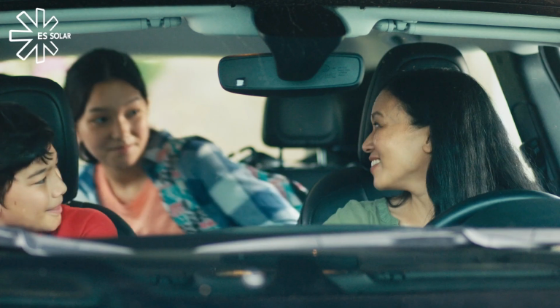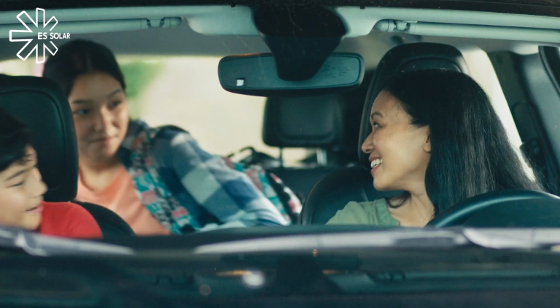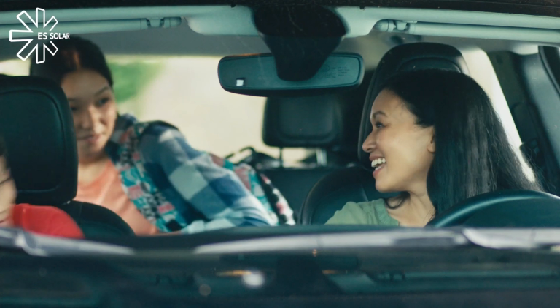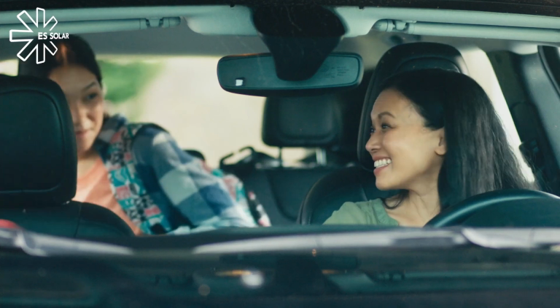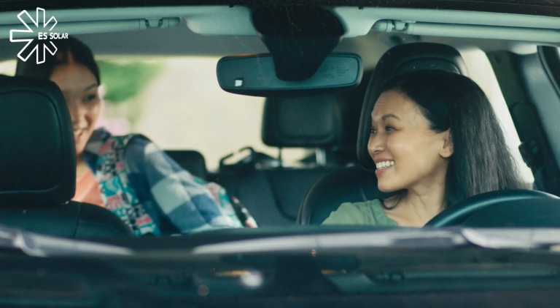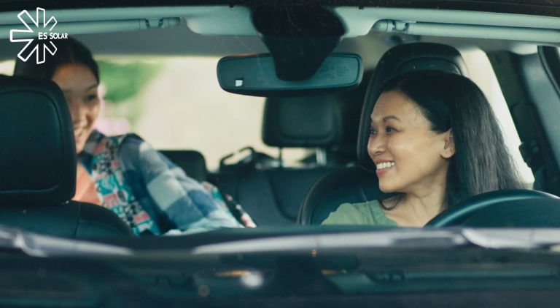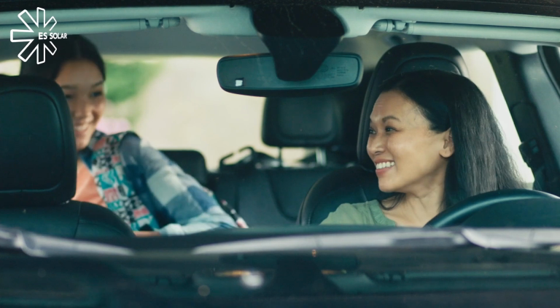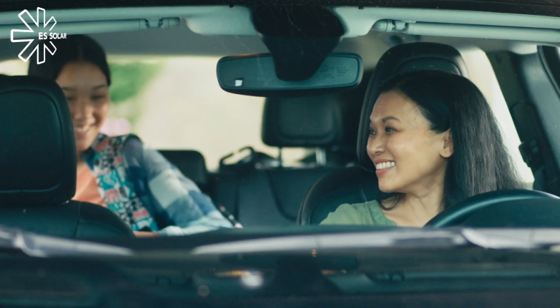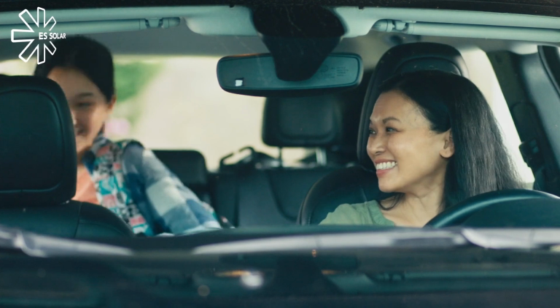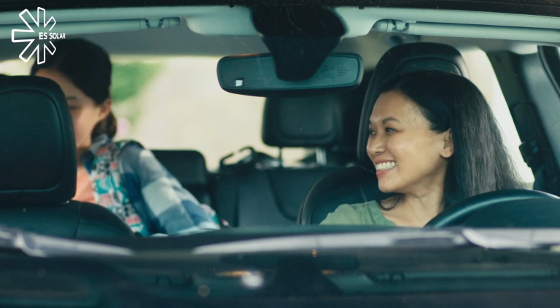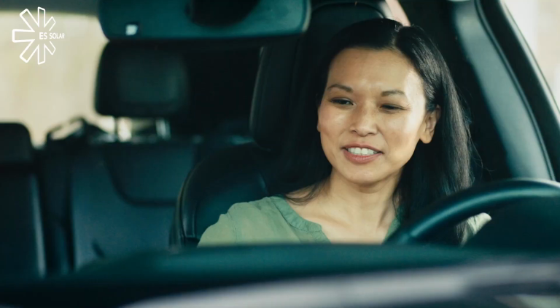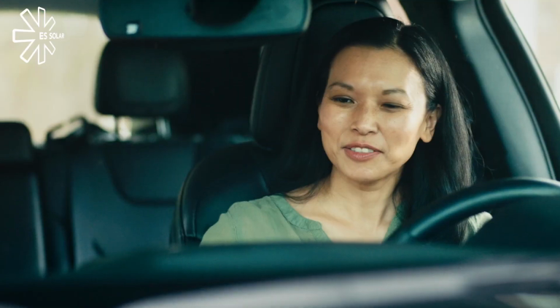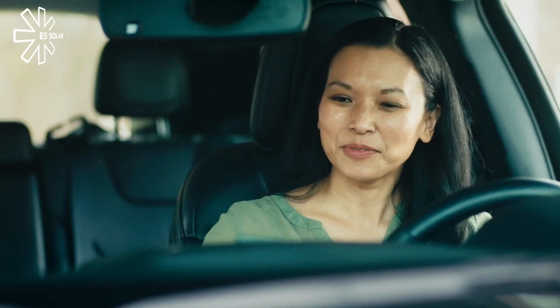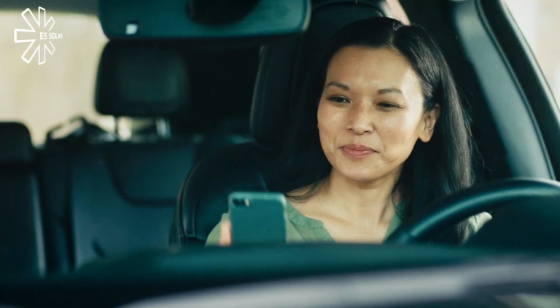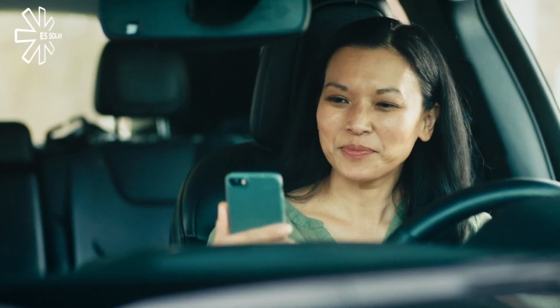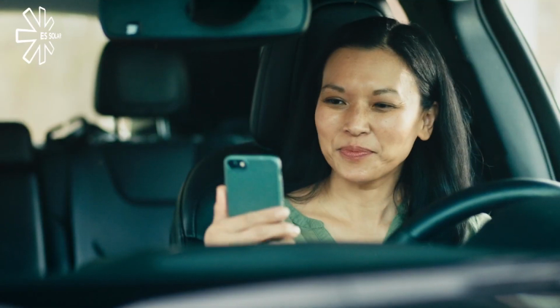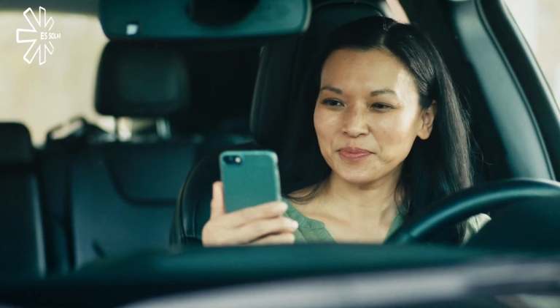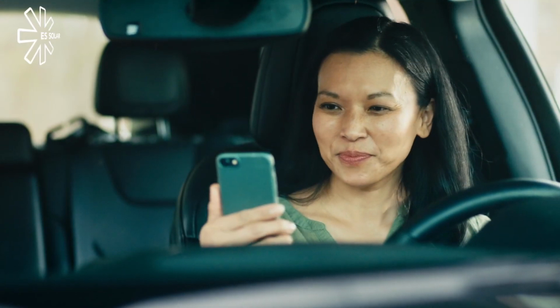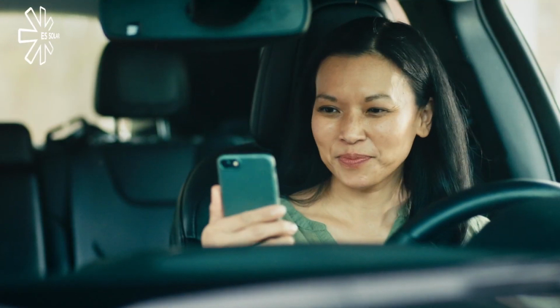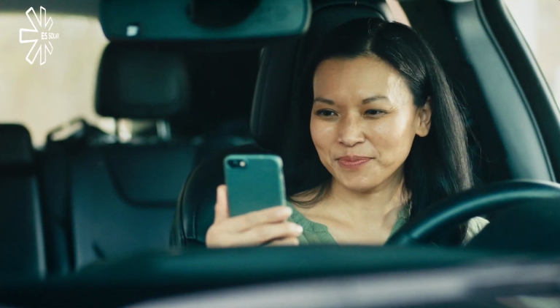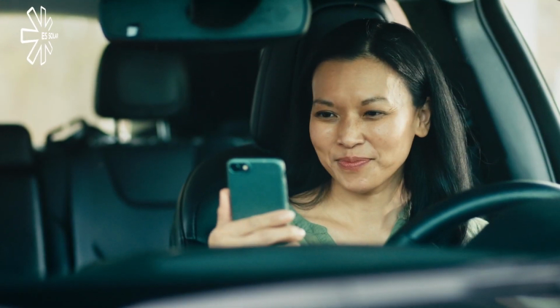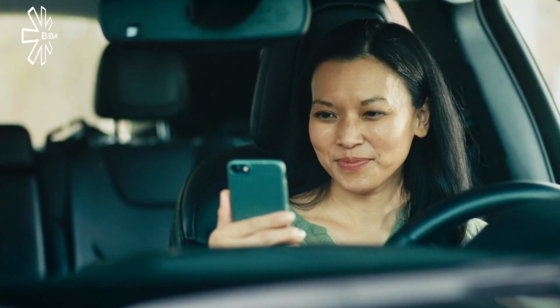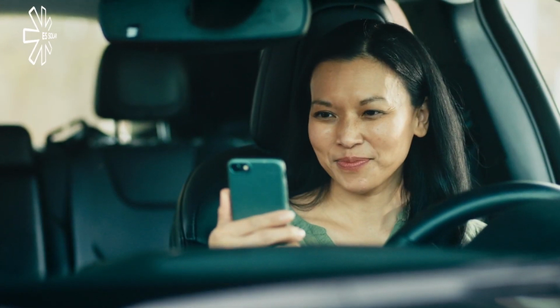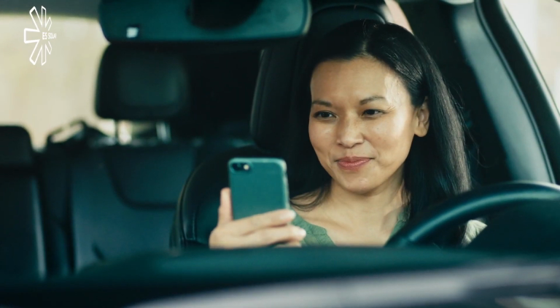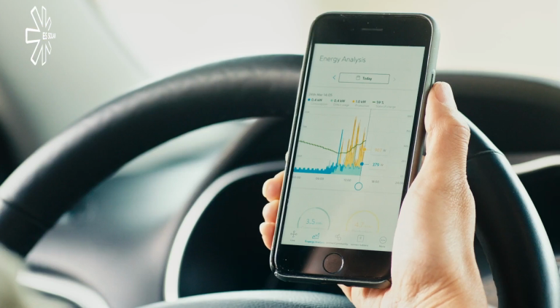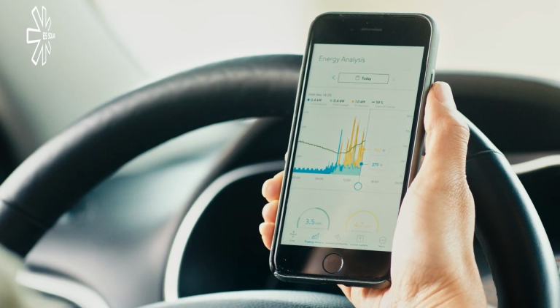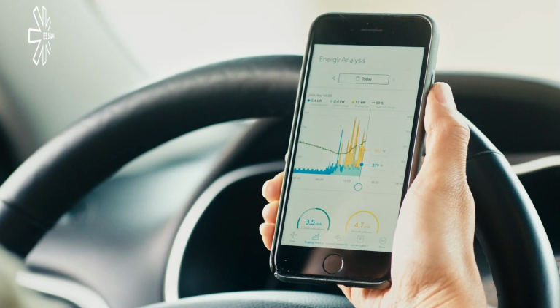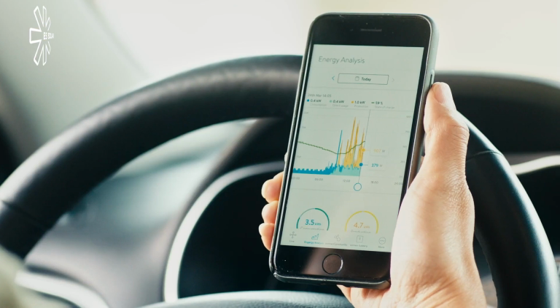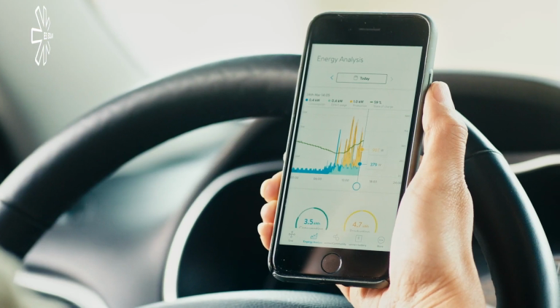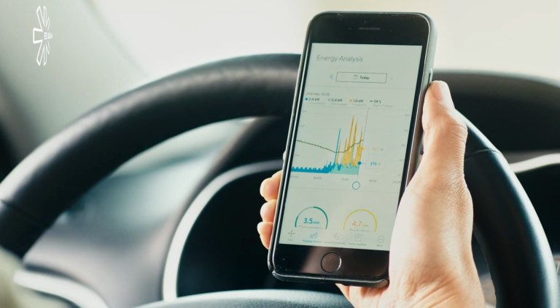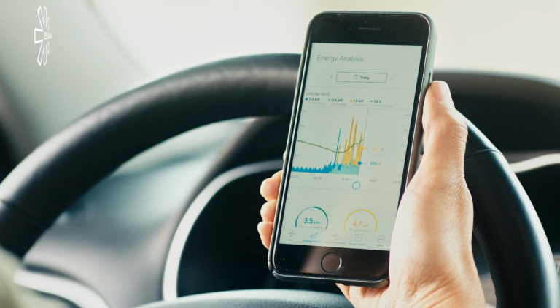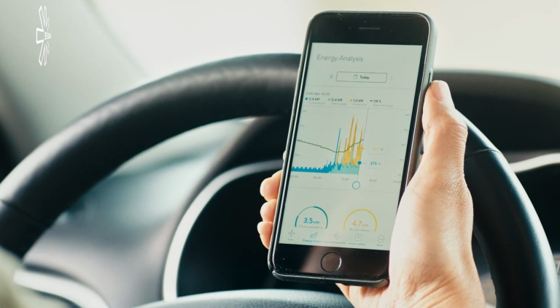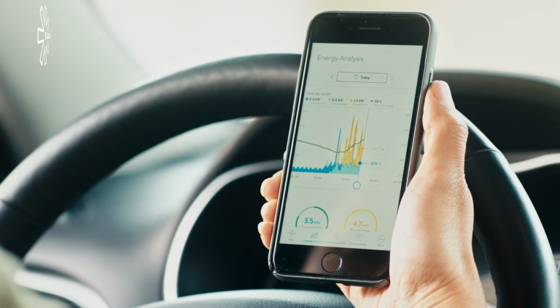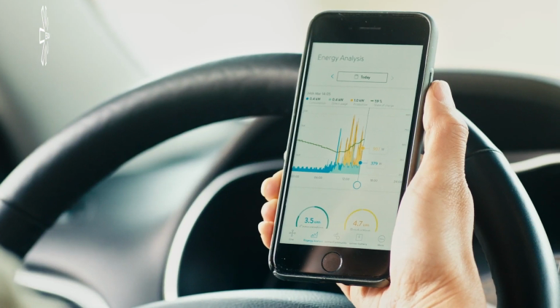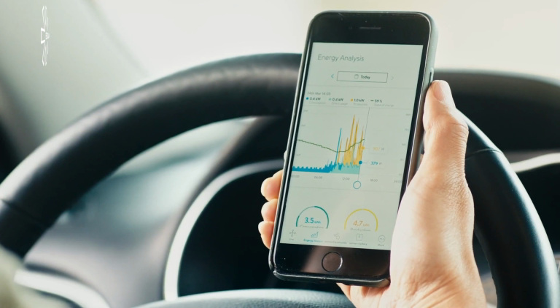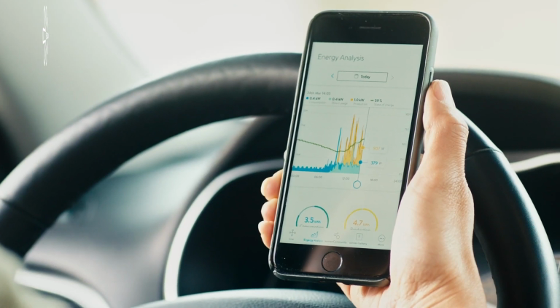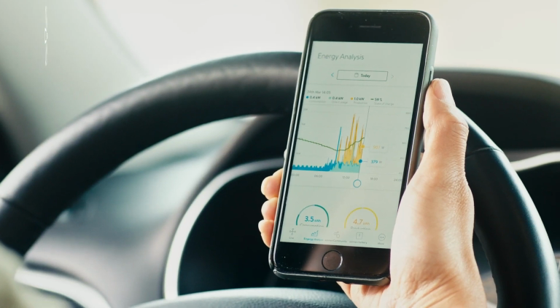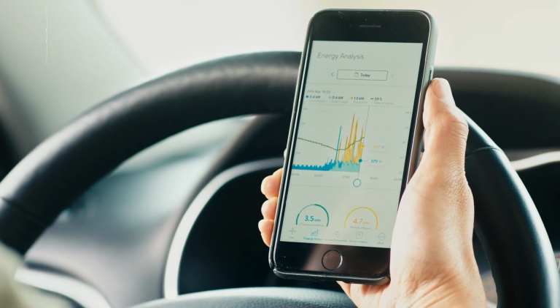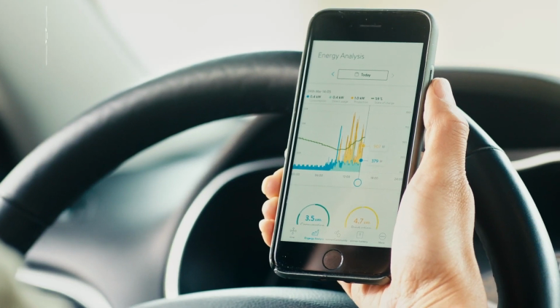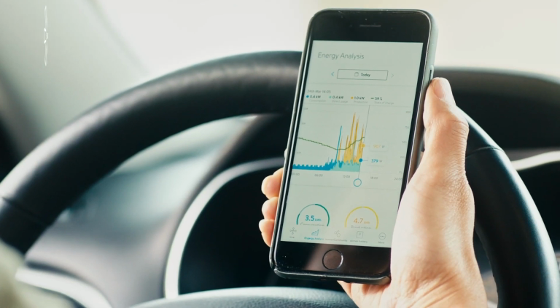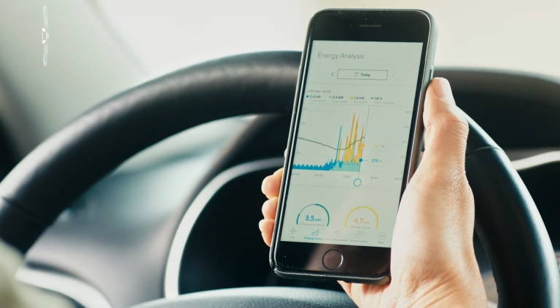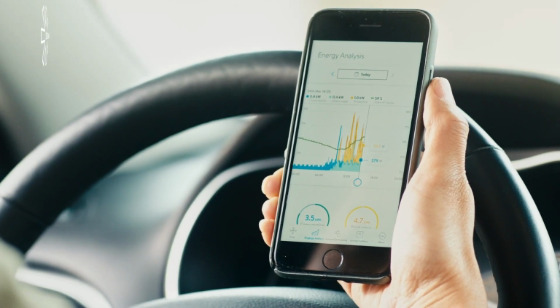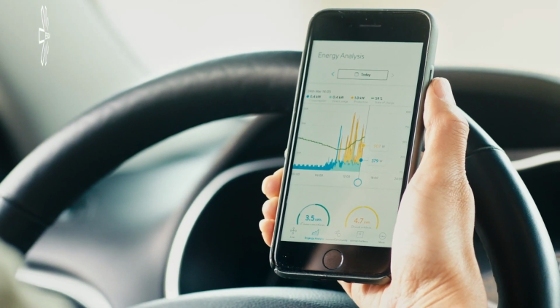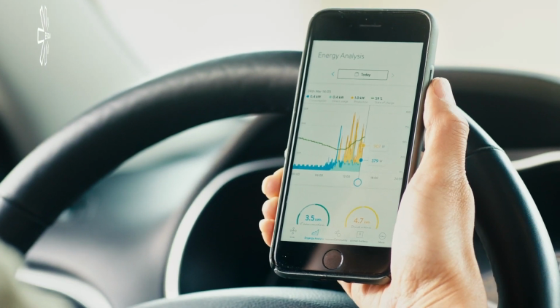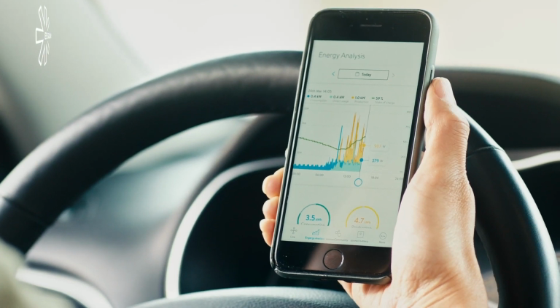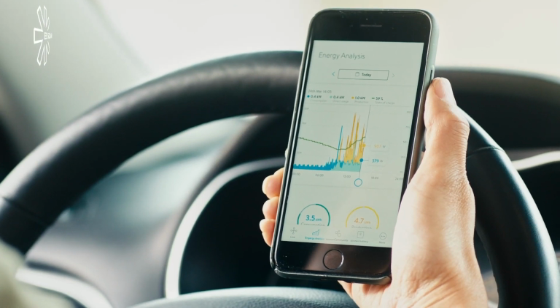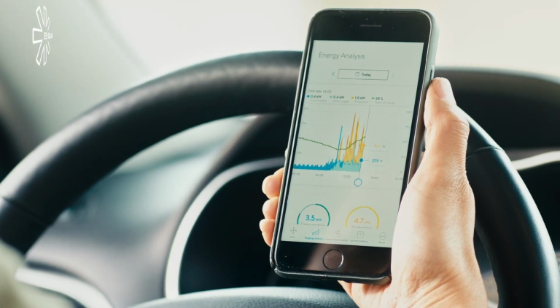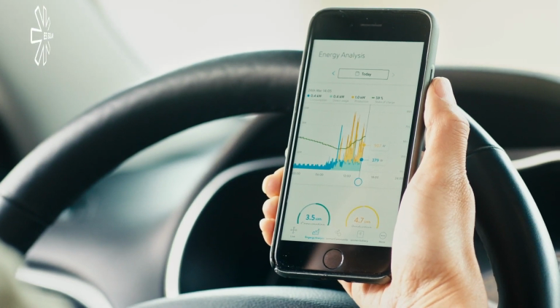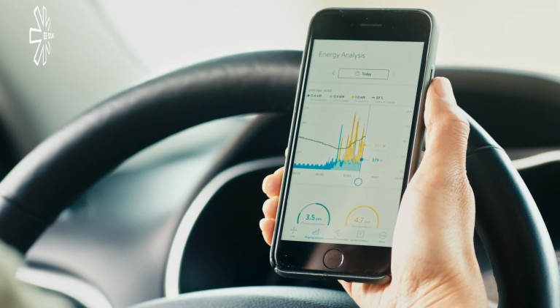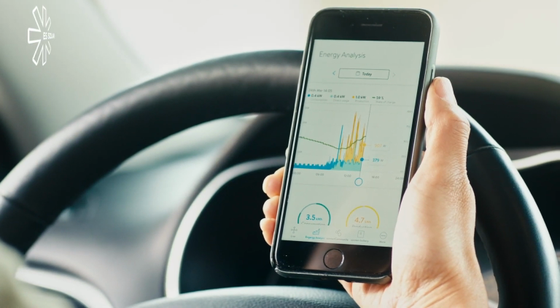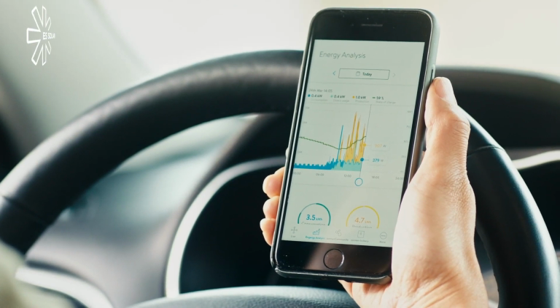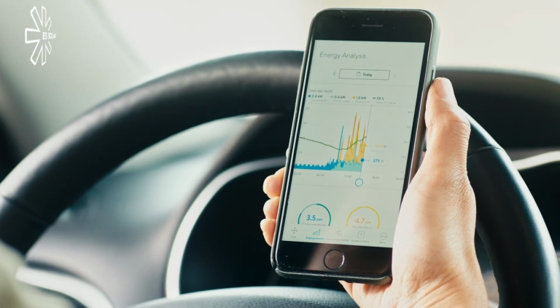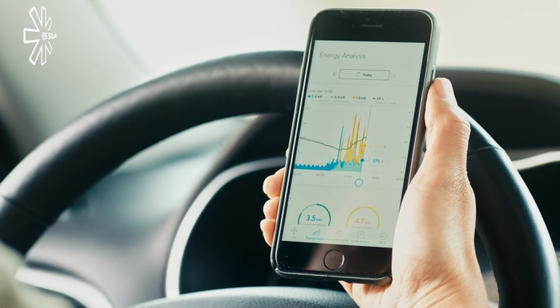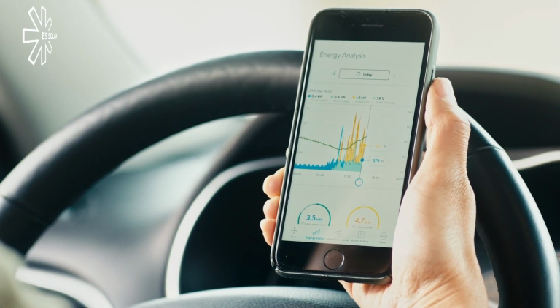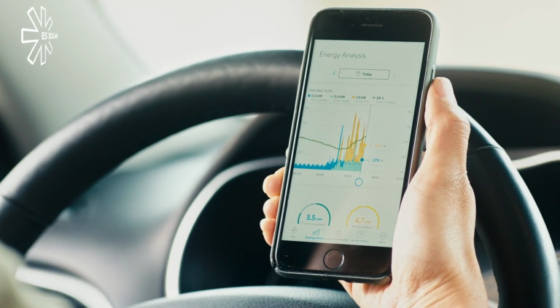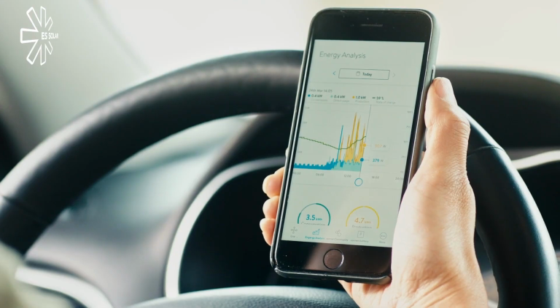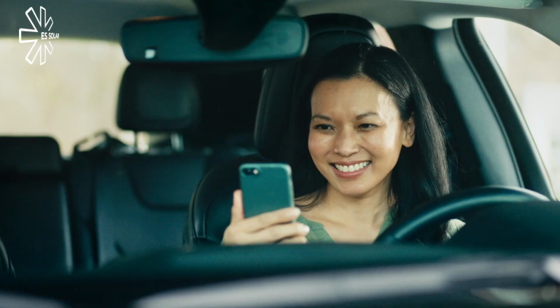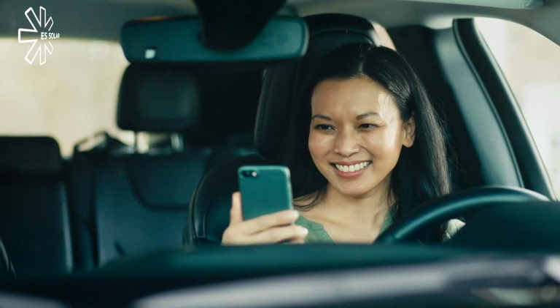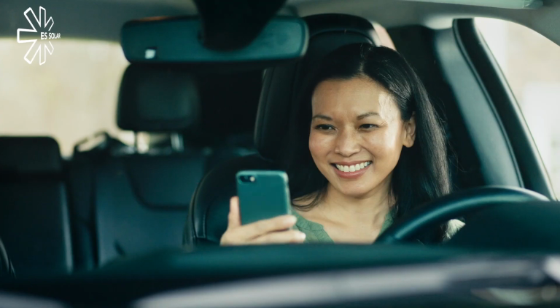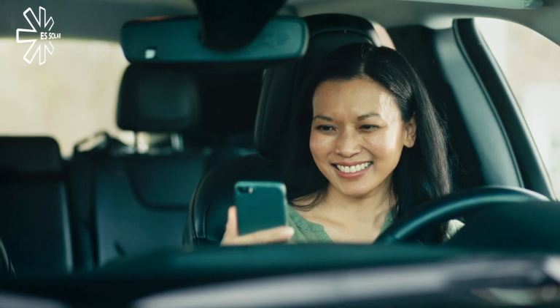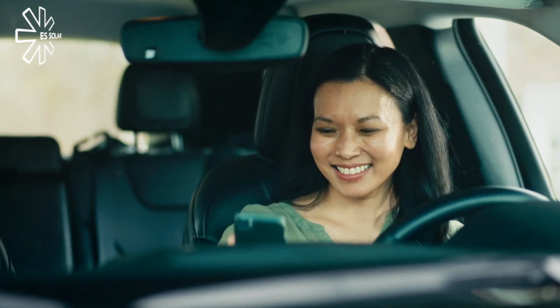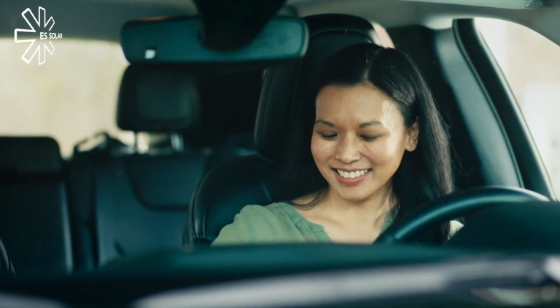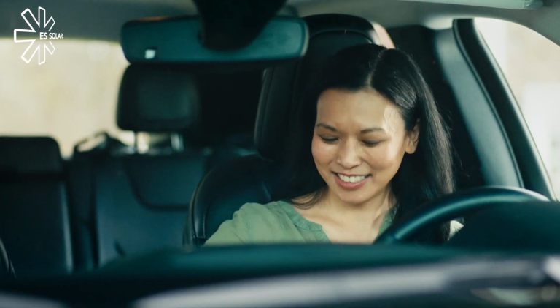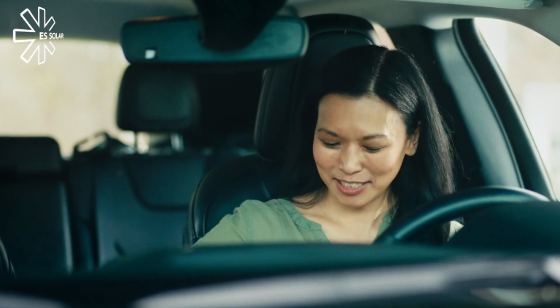The My Sonnen app shows you how the Sonnen is working, so you can watch your energy use anytime, anywhere.